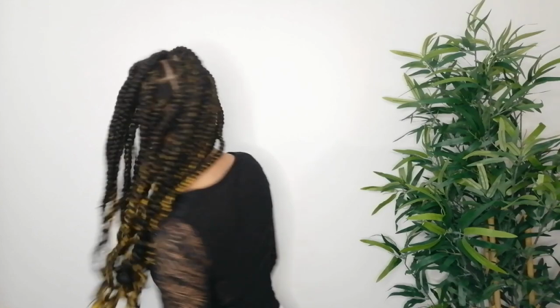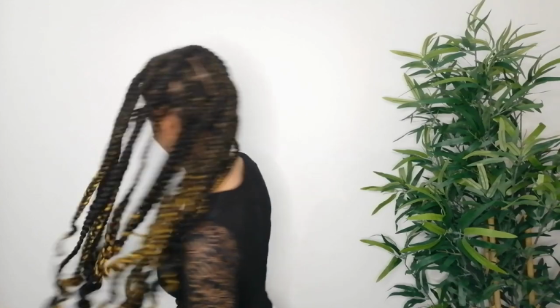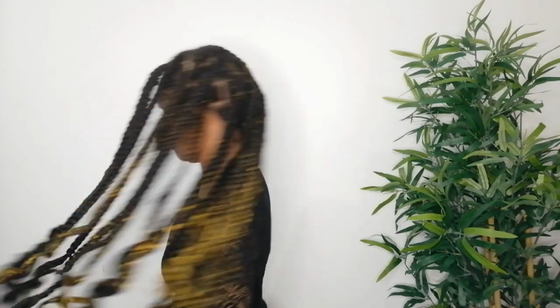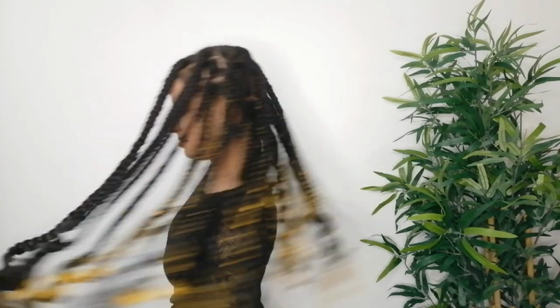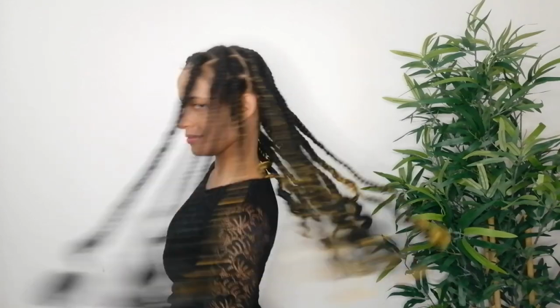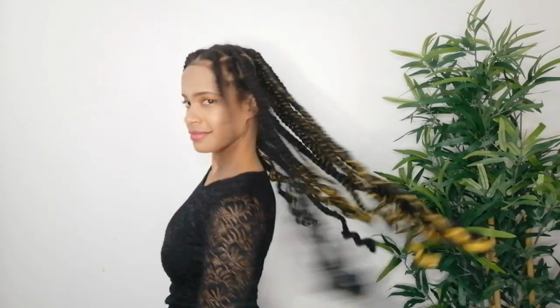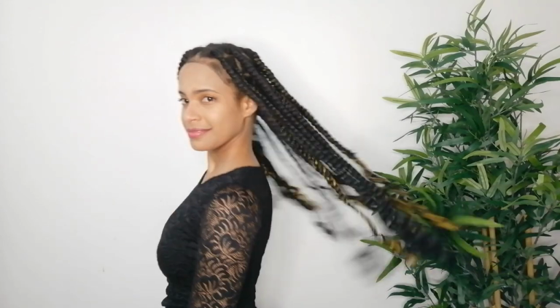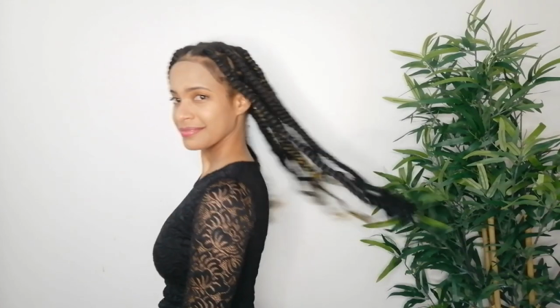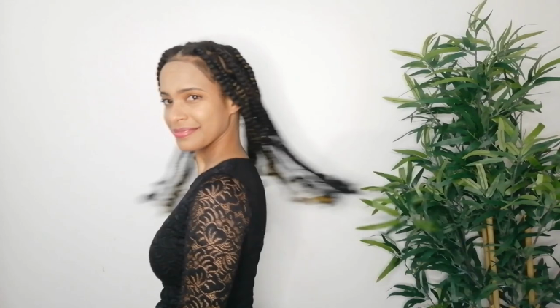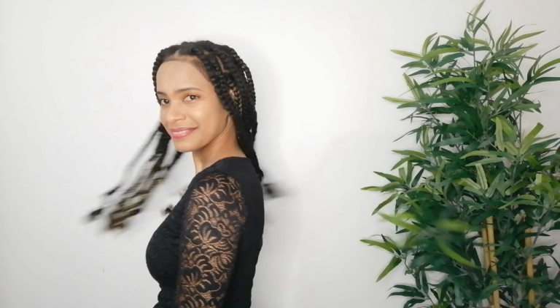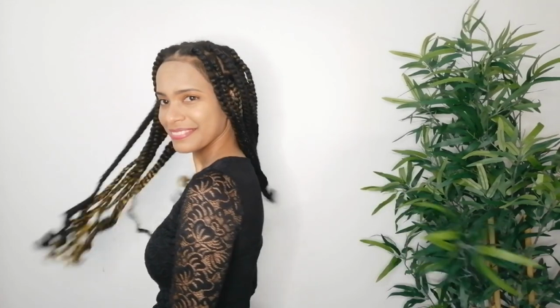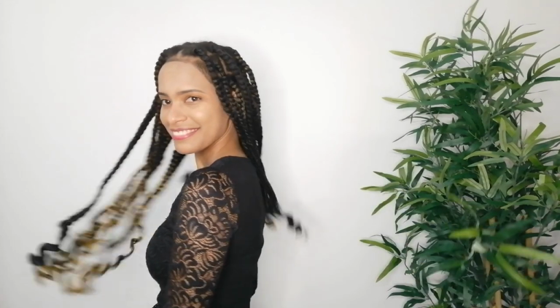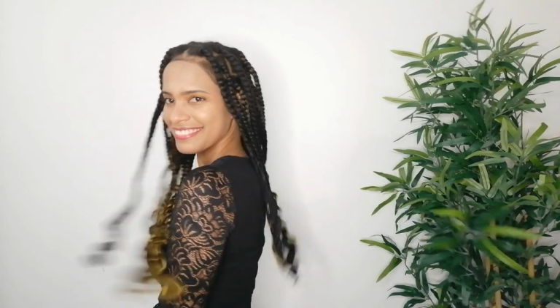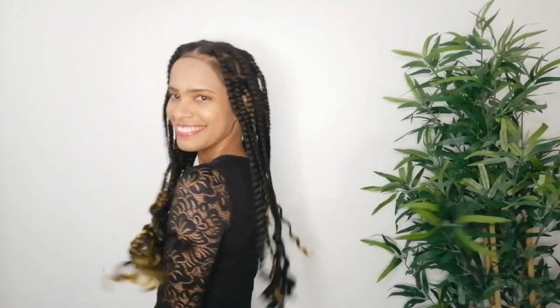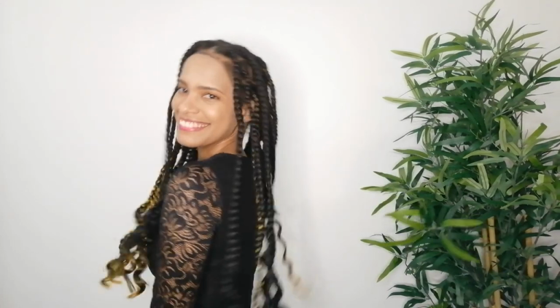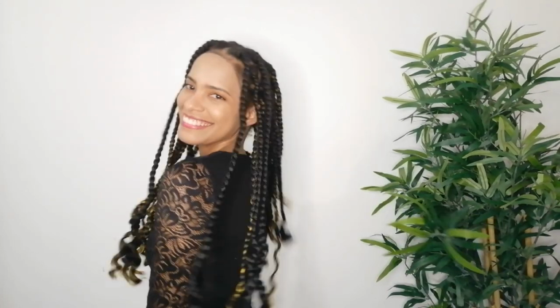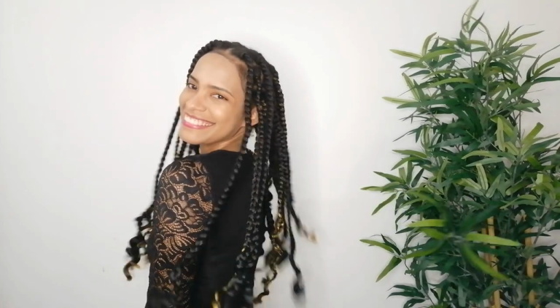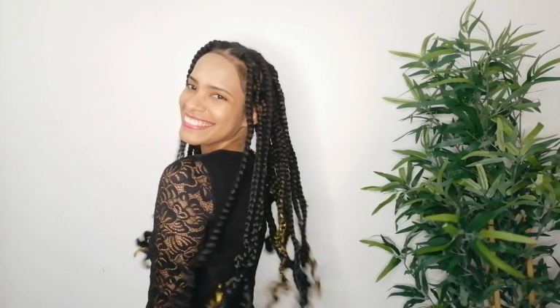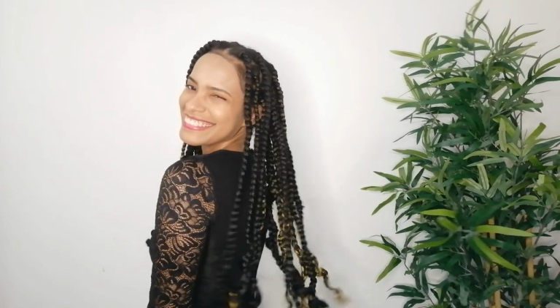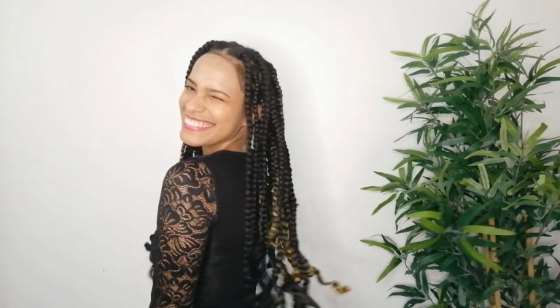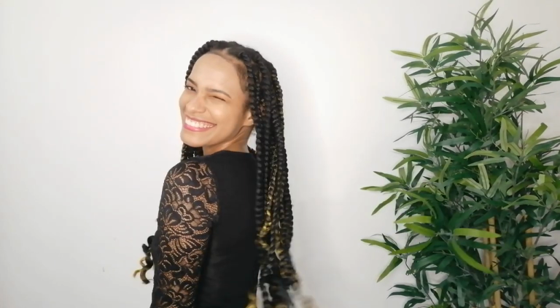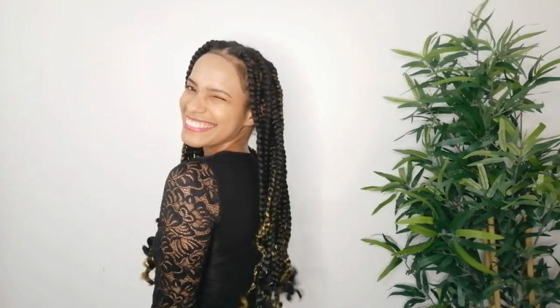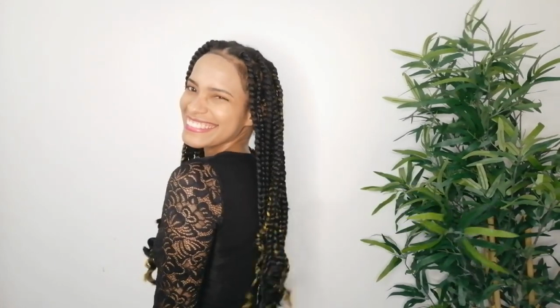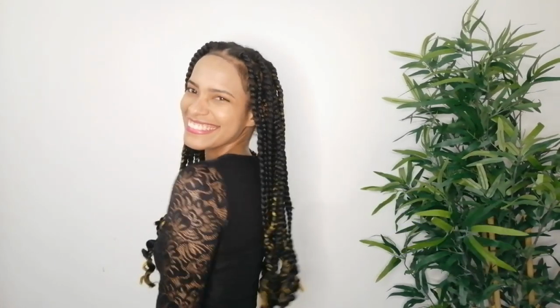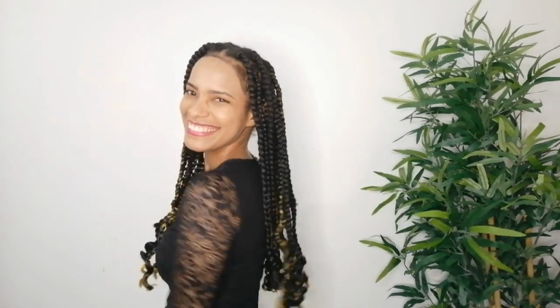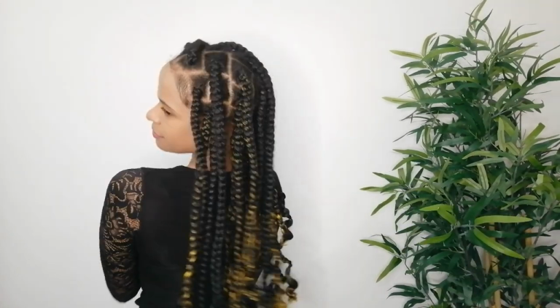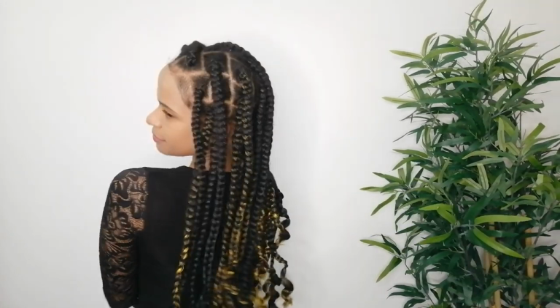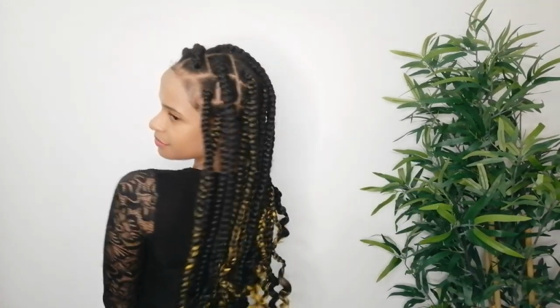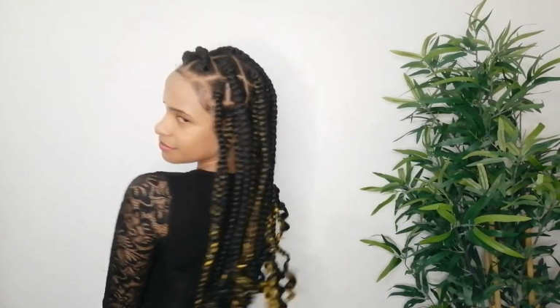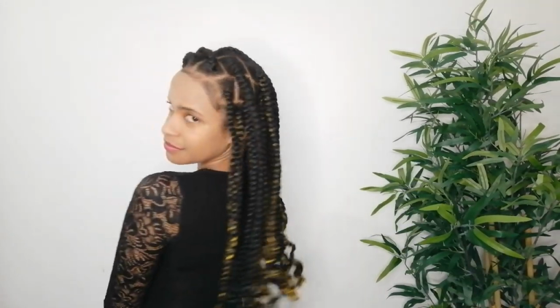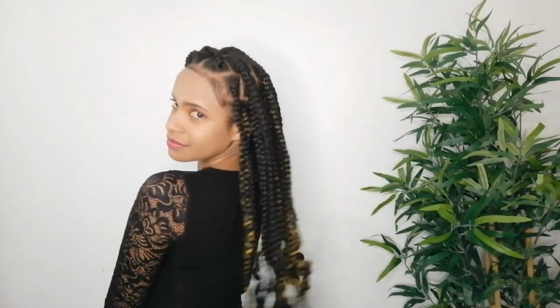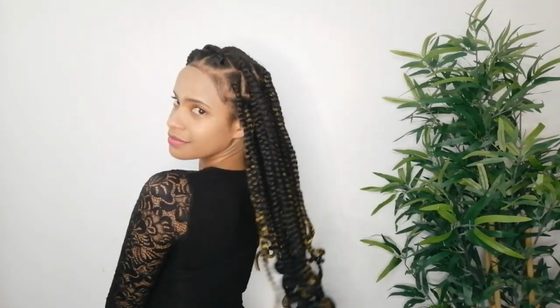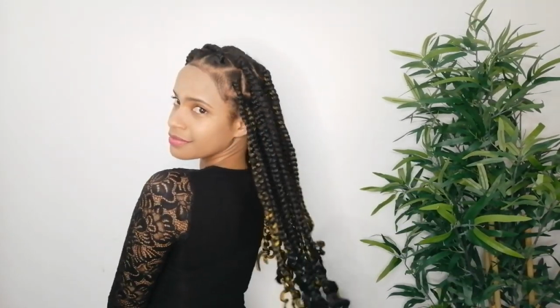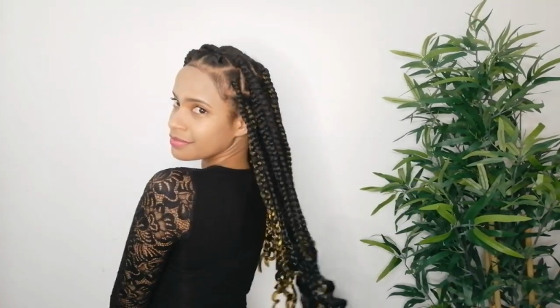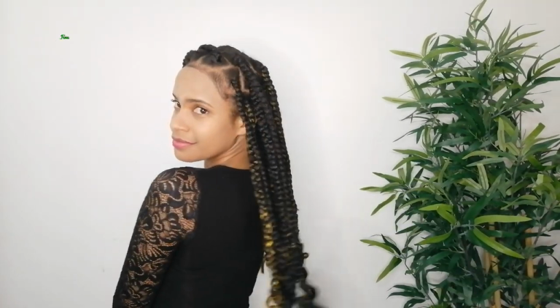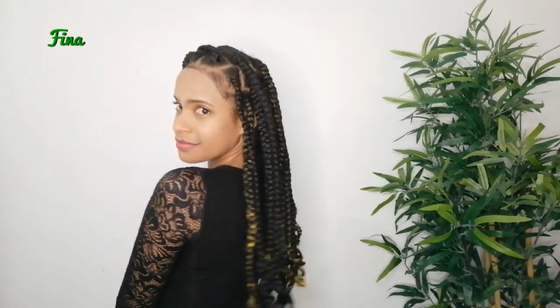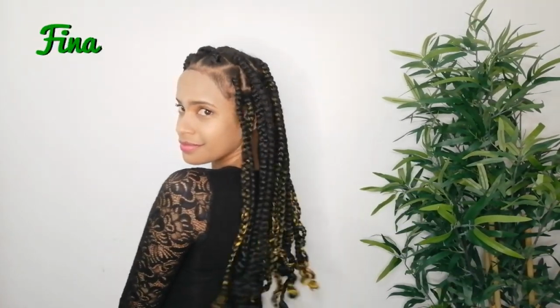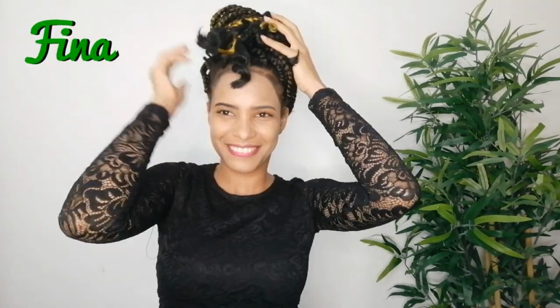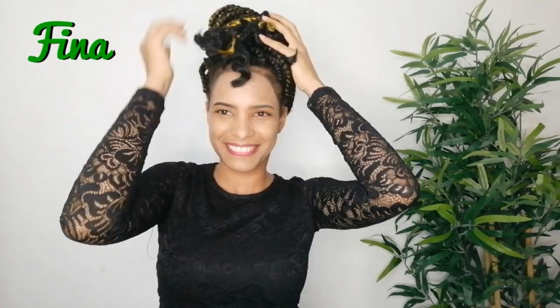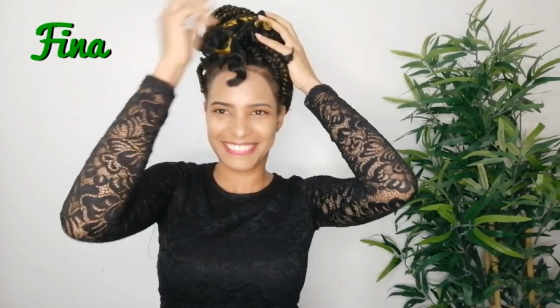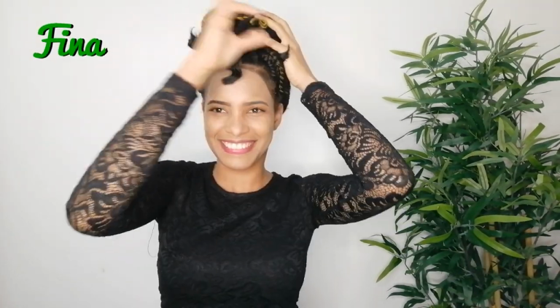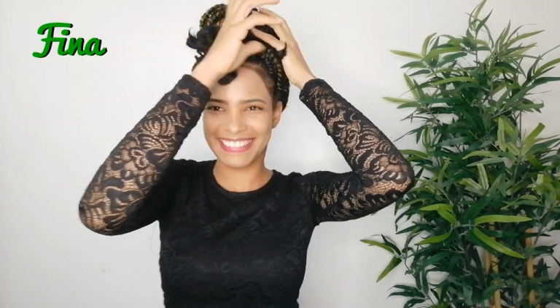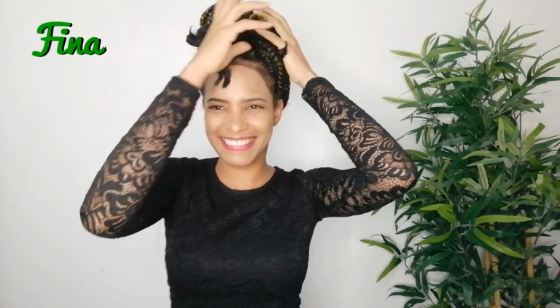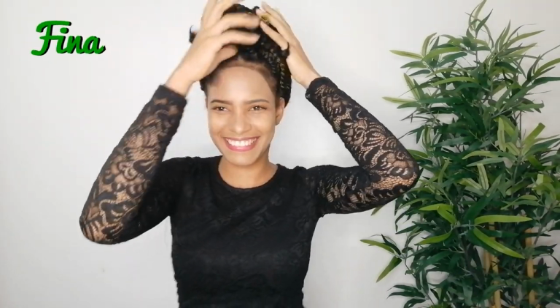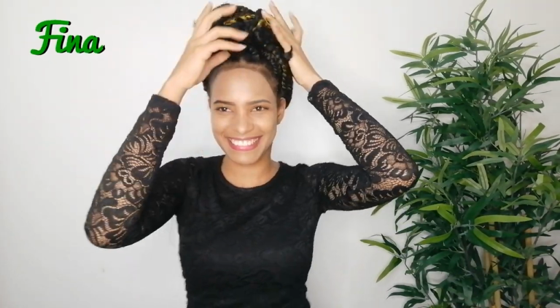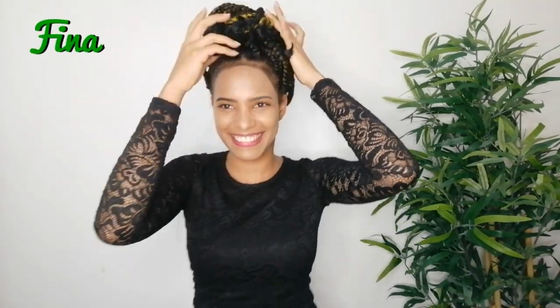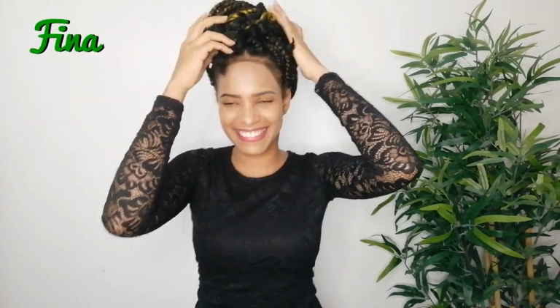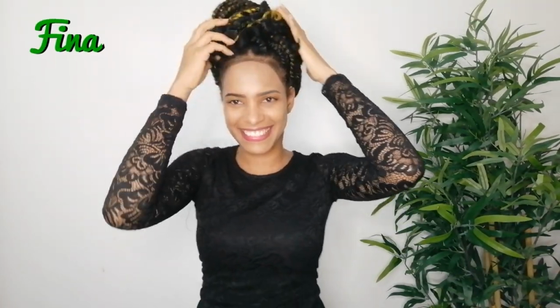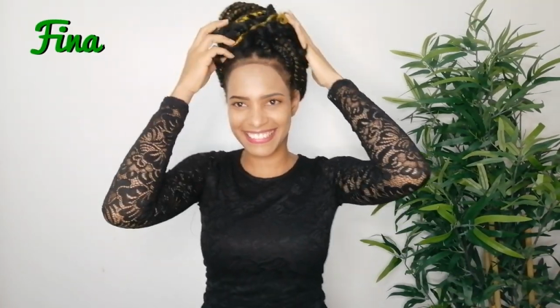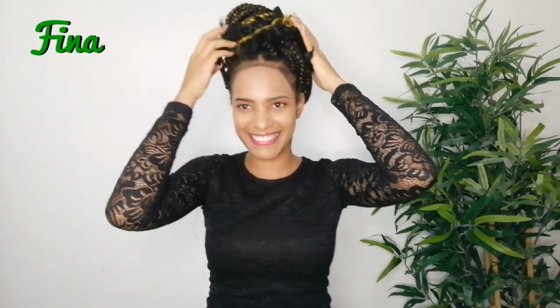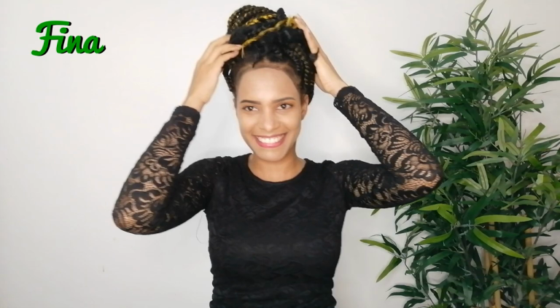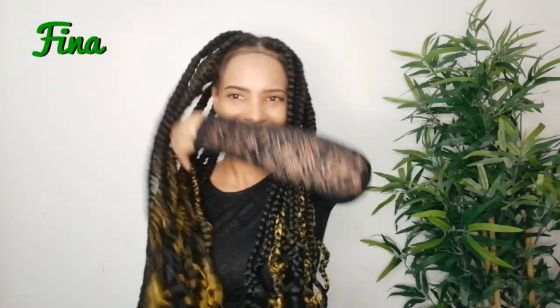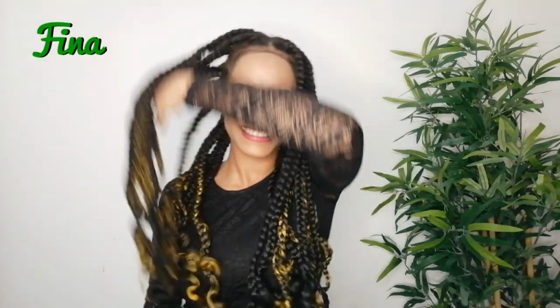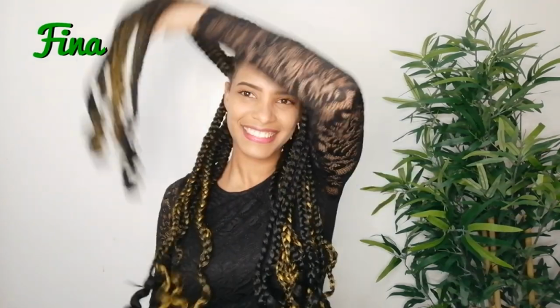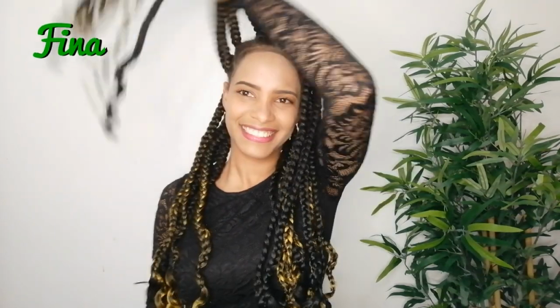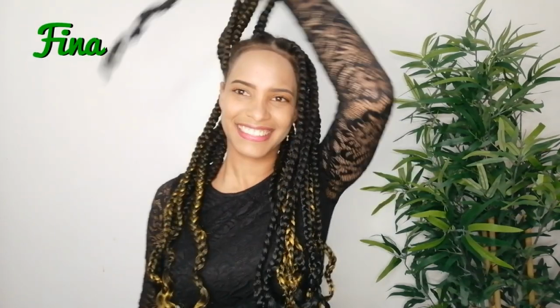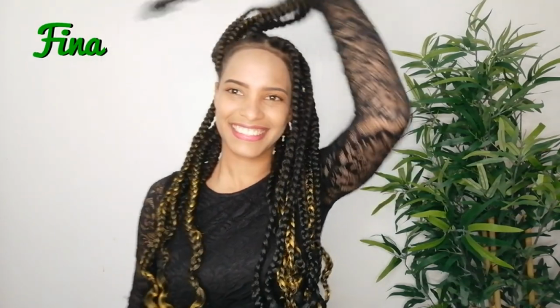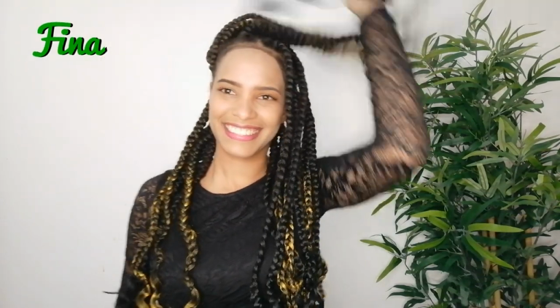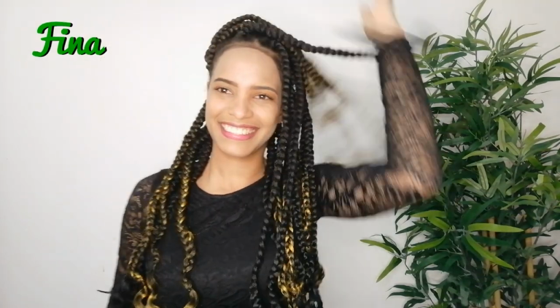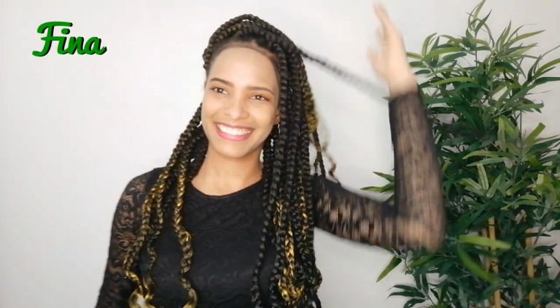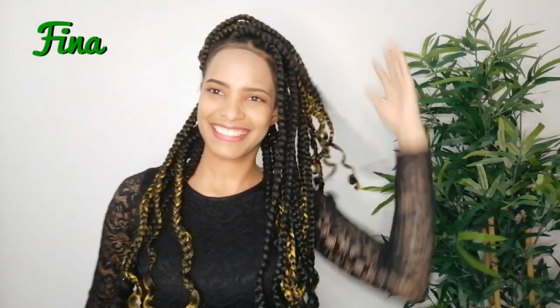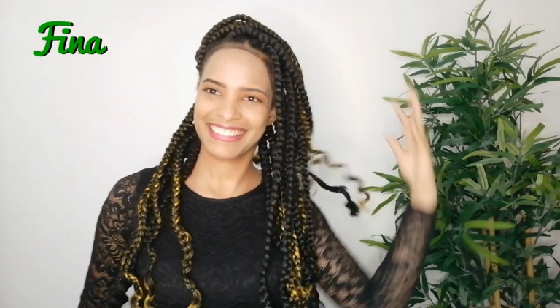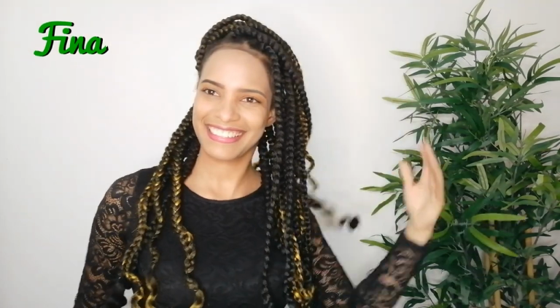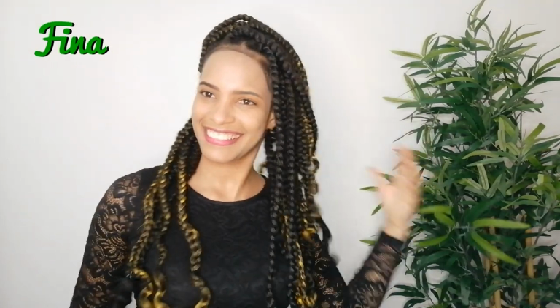Hello beautiful! Welcome back to my channel. My name is Vina and today's video is a beginner friendly tutorial.